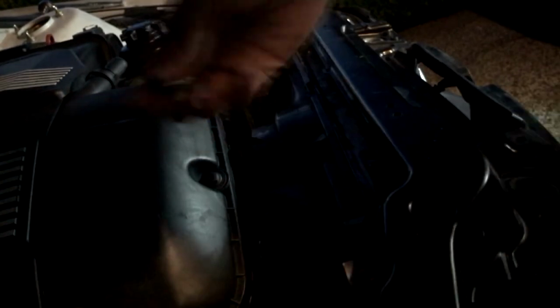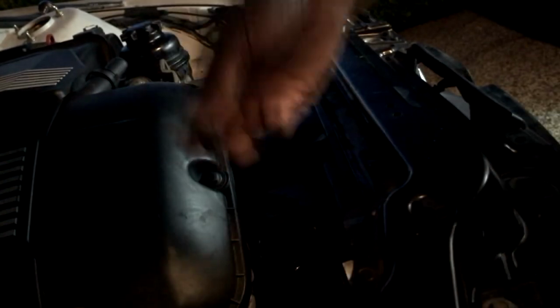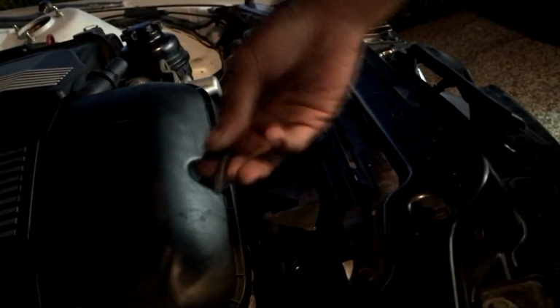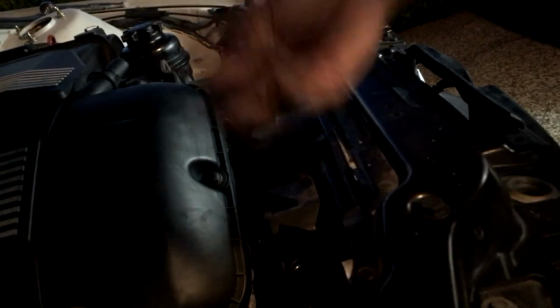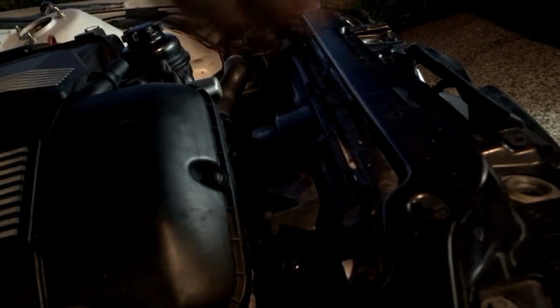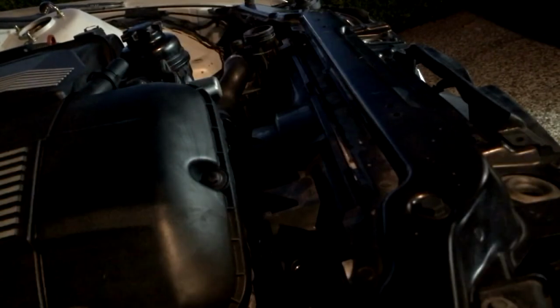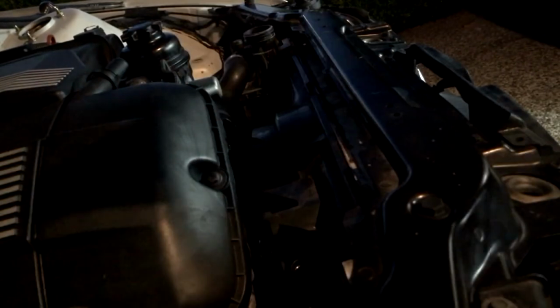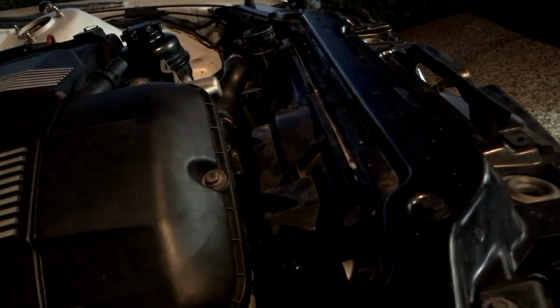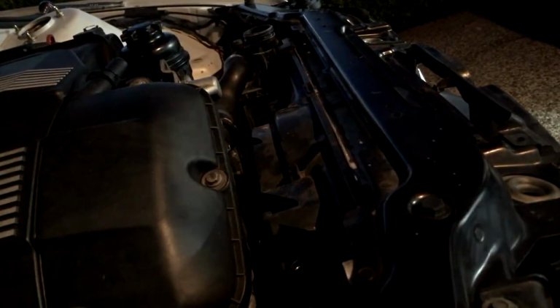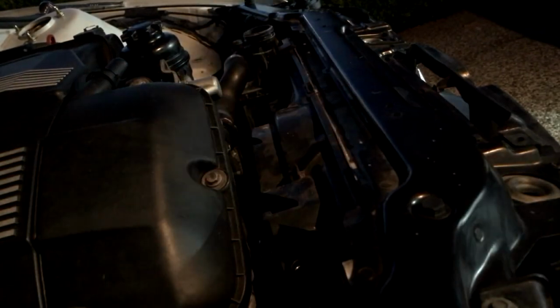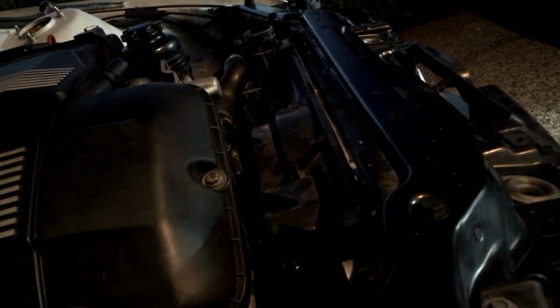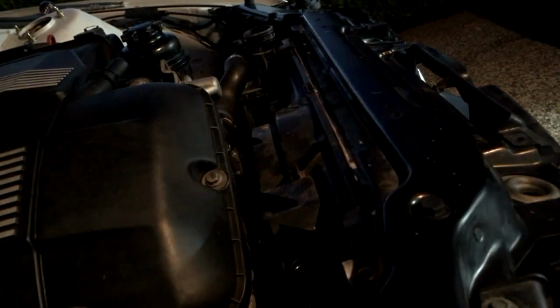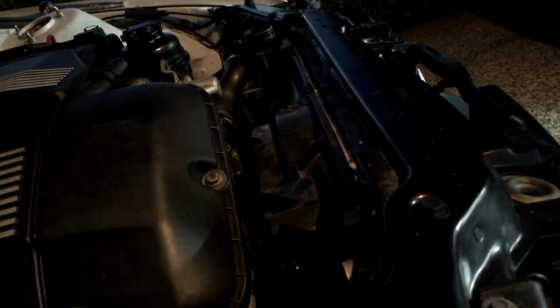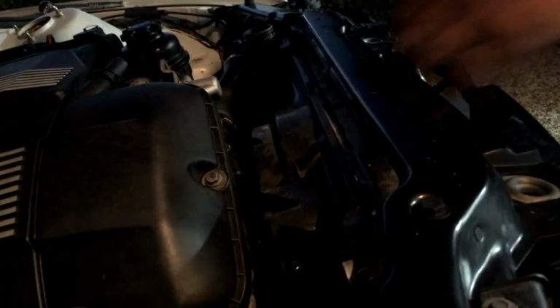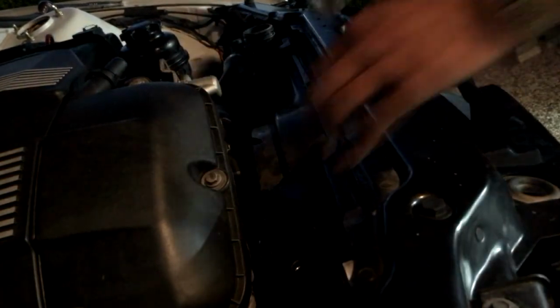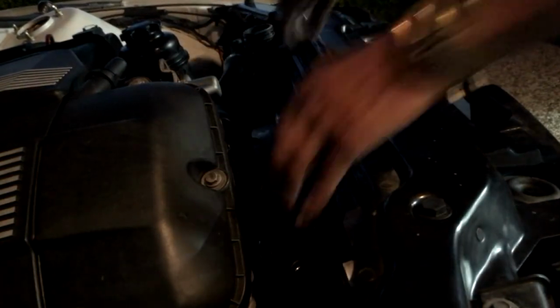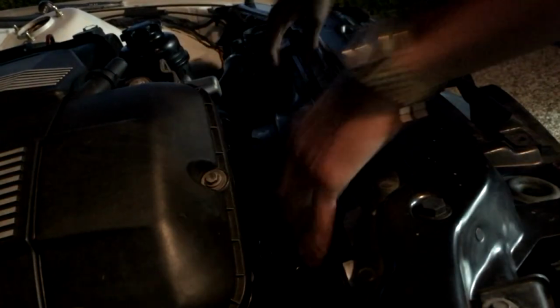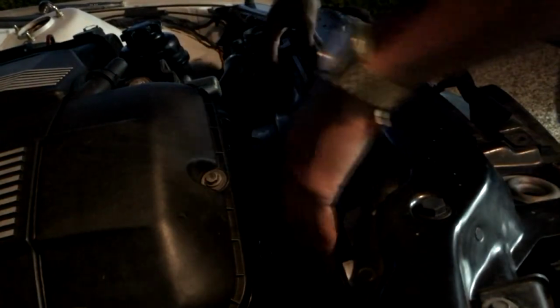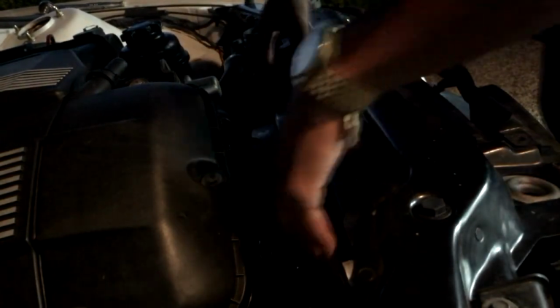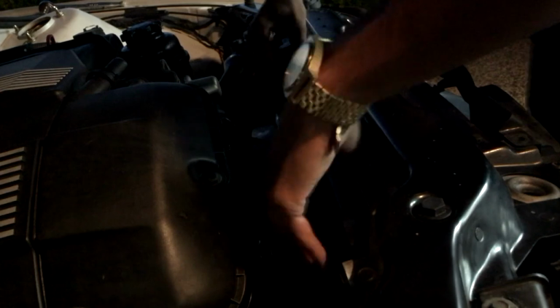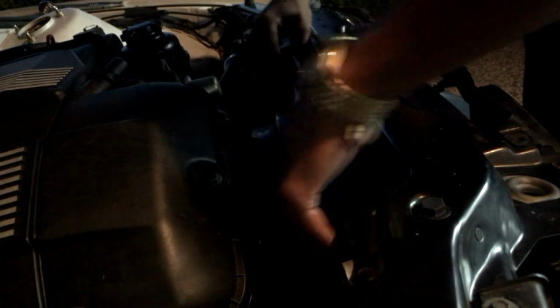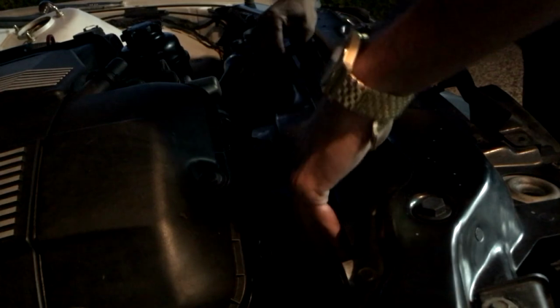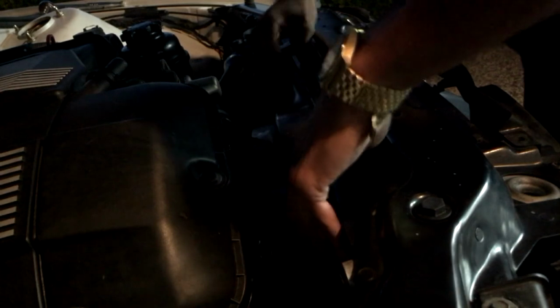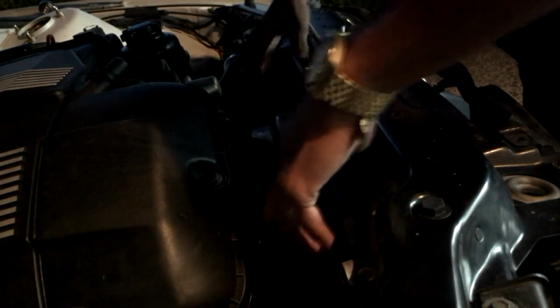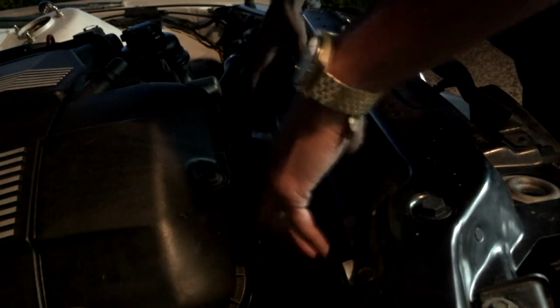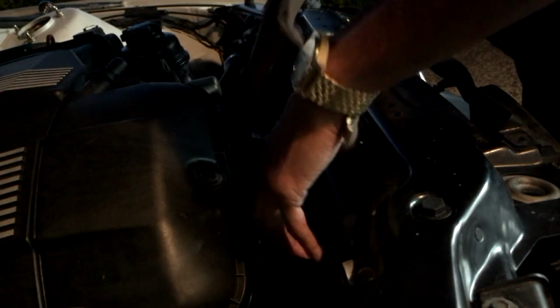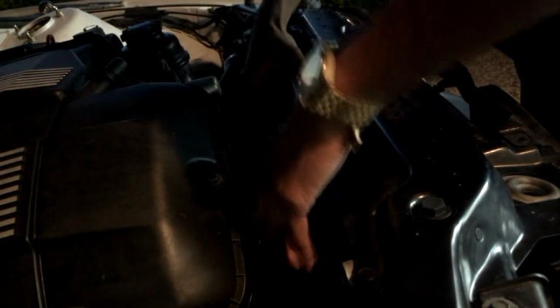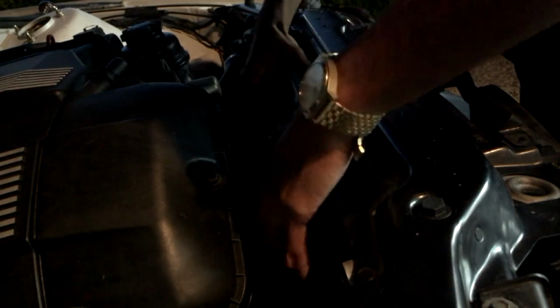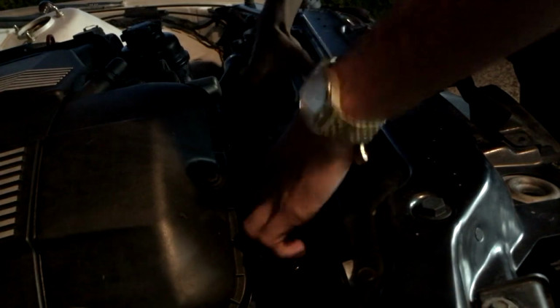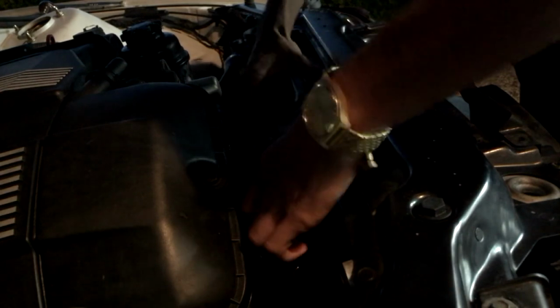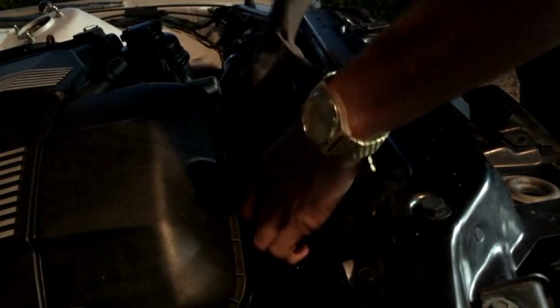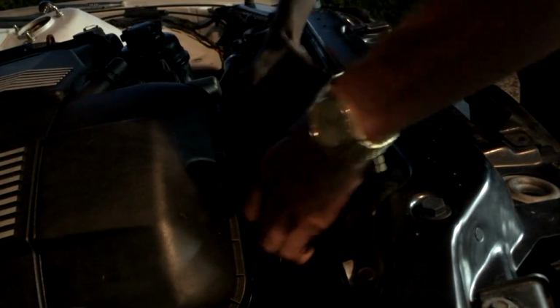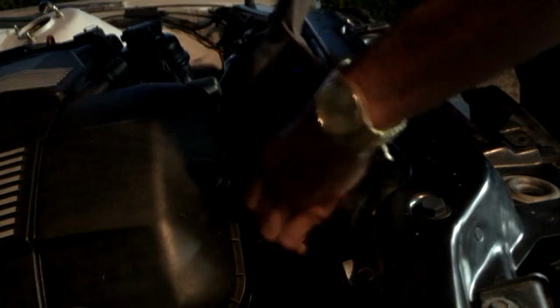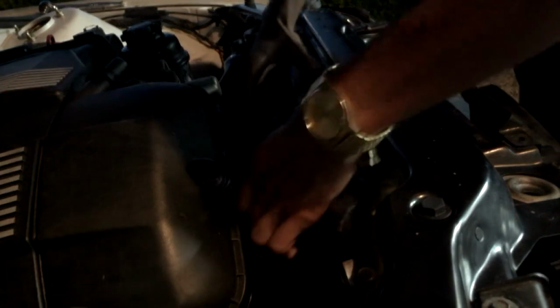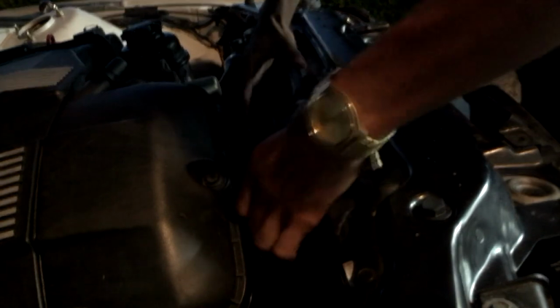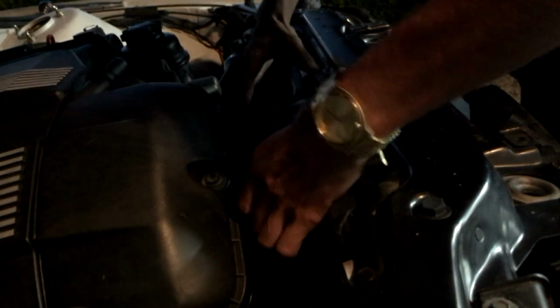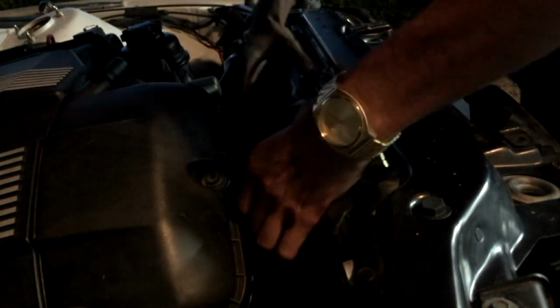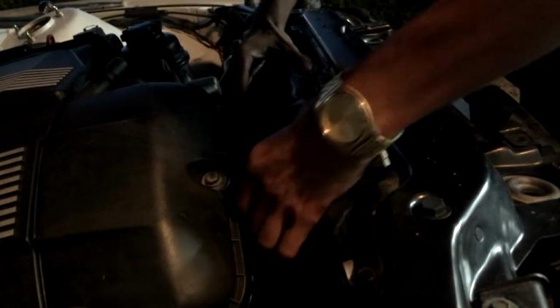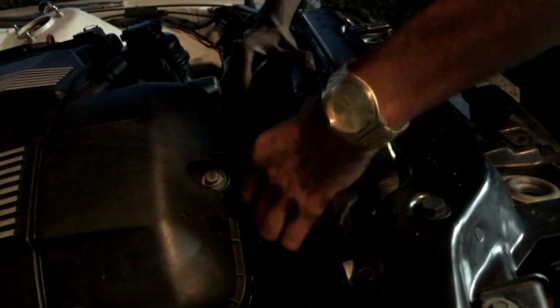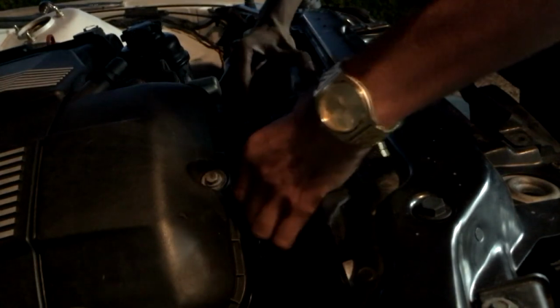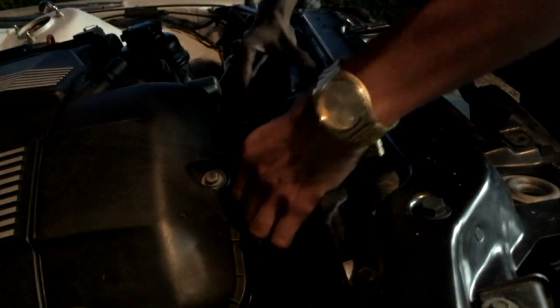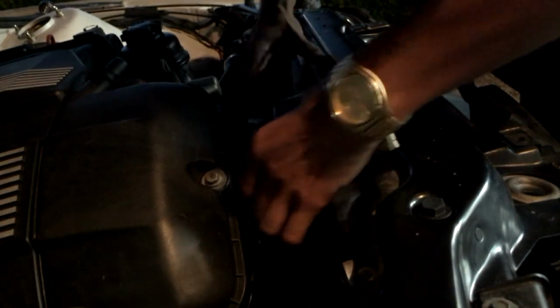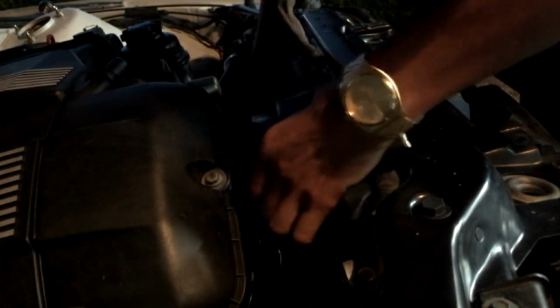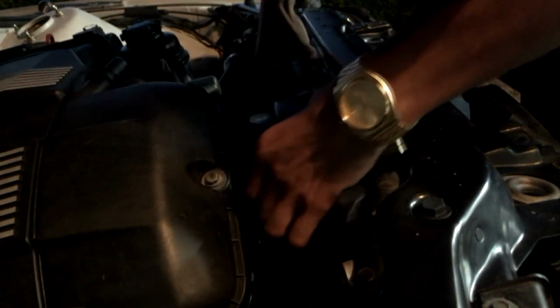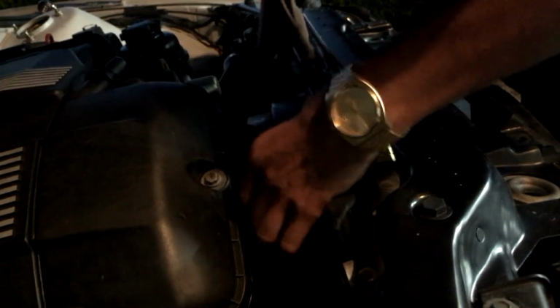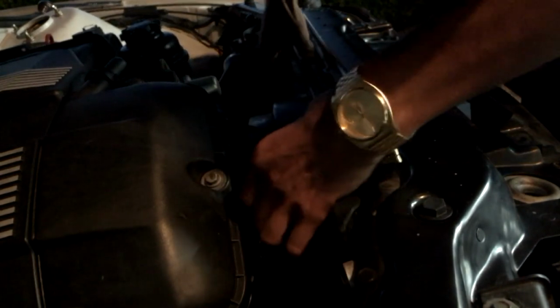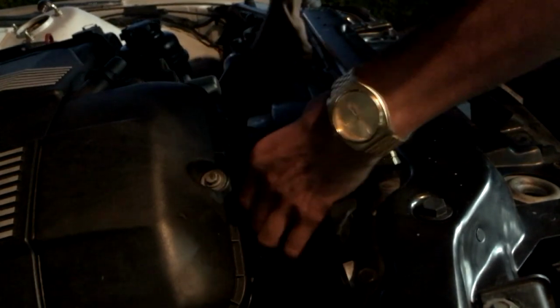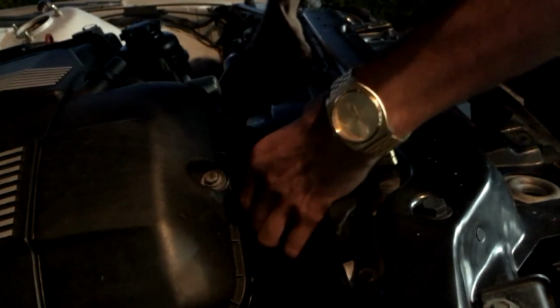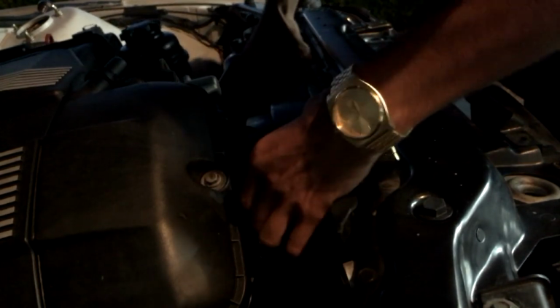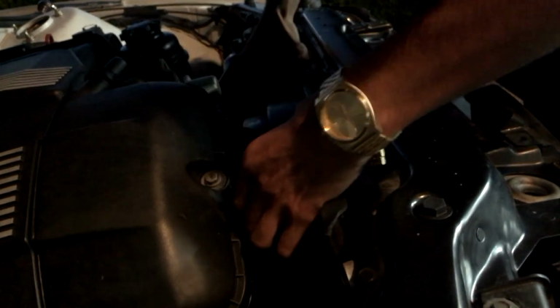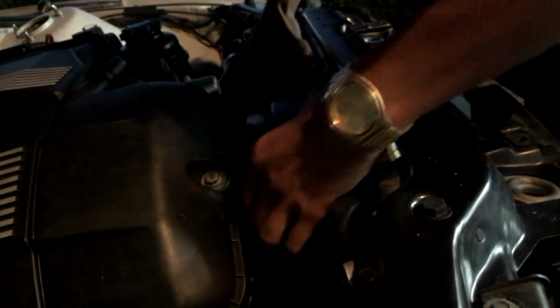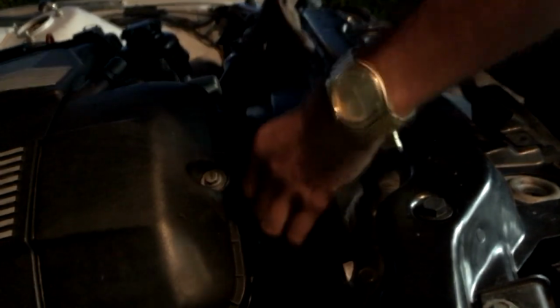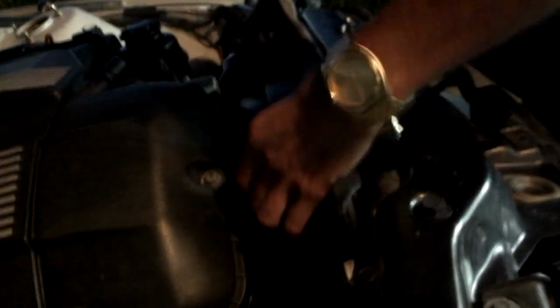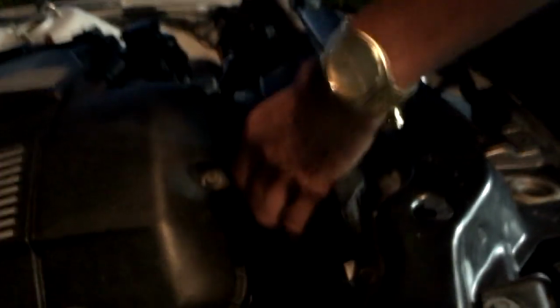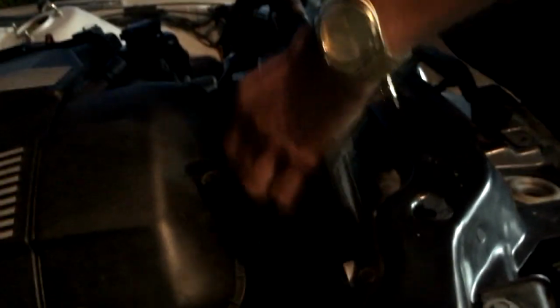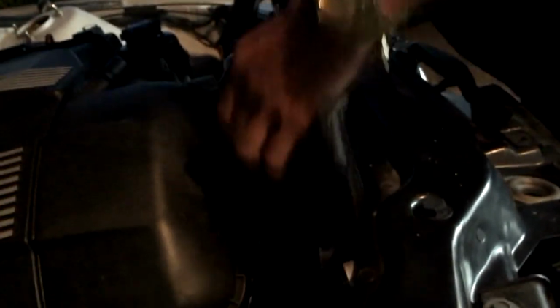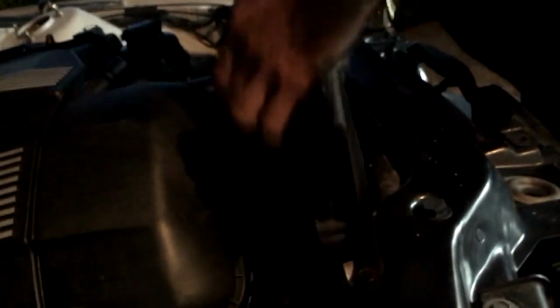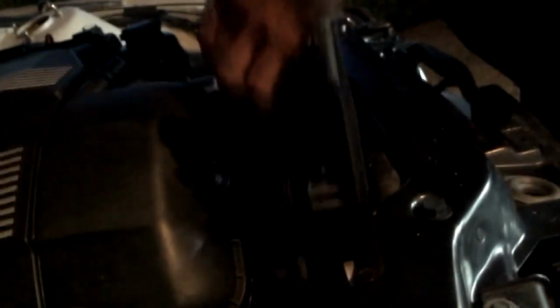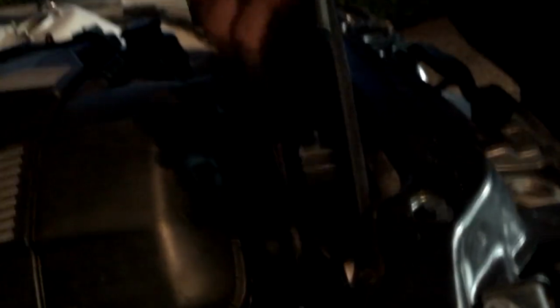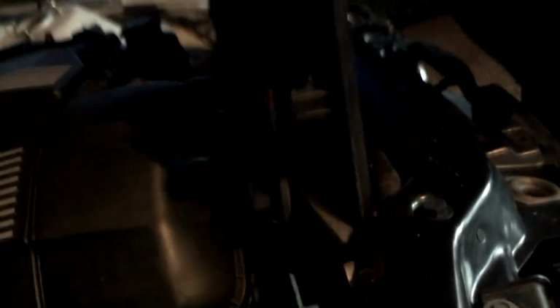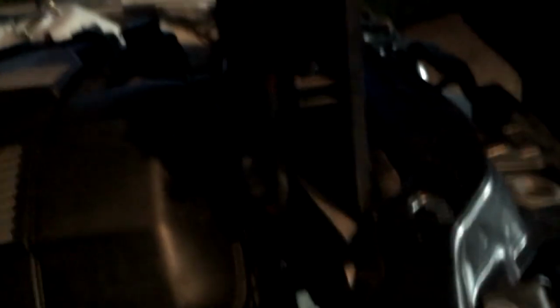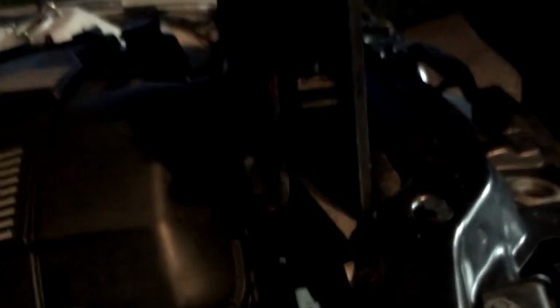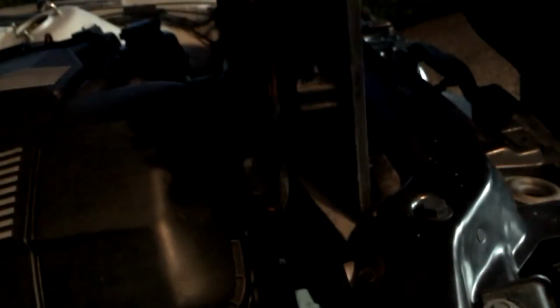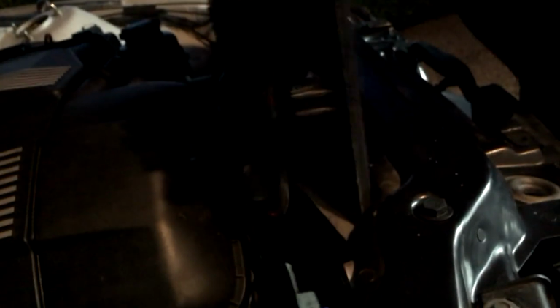Hold on, this fan shroud should come out... oh yeah, it's out.